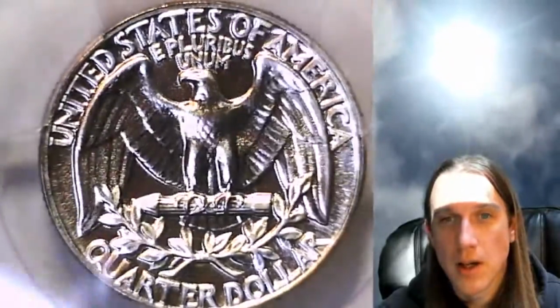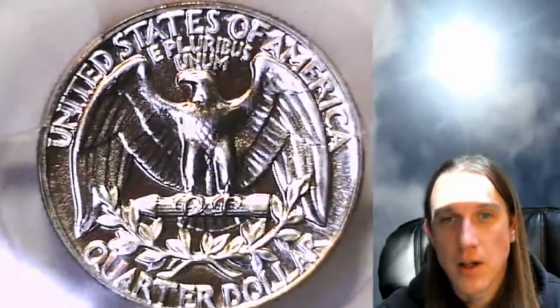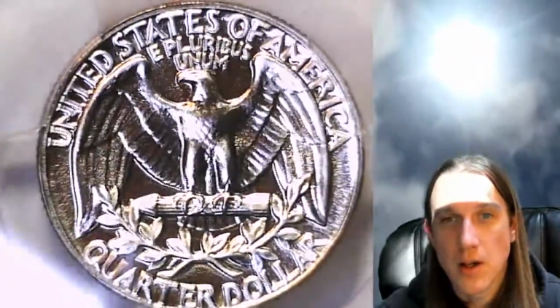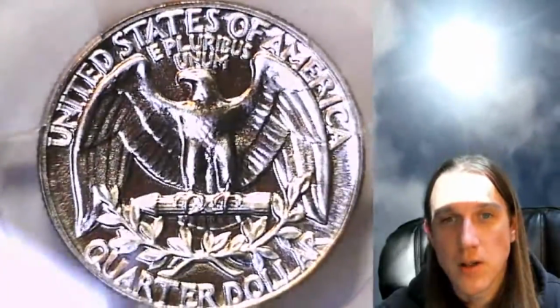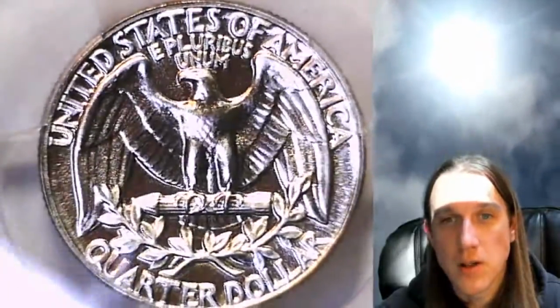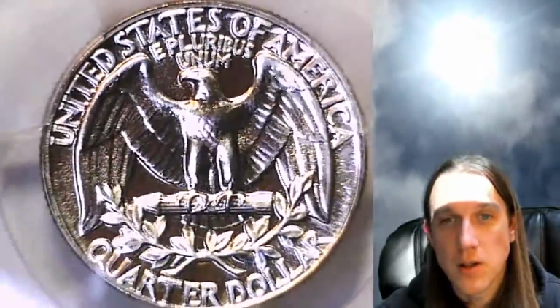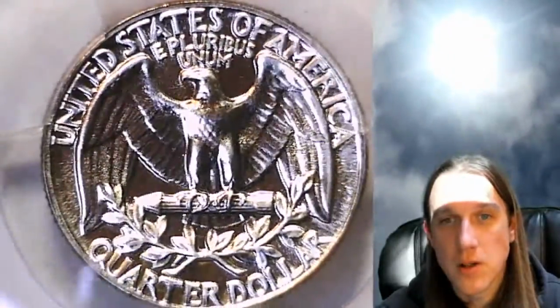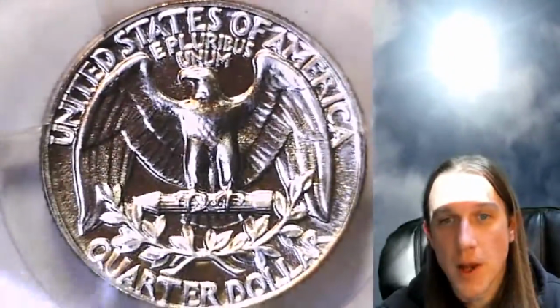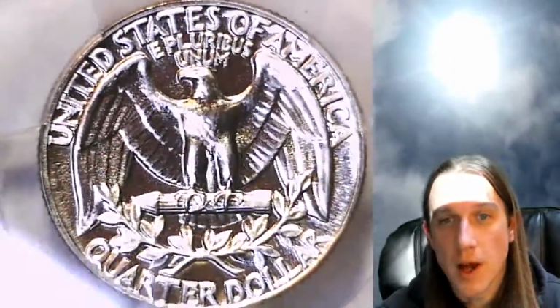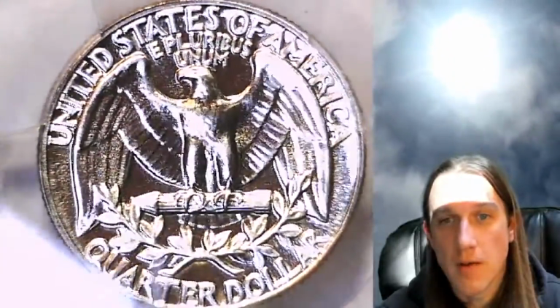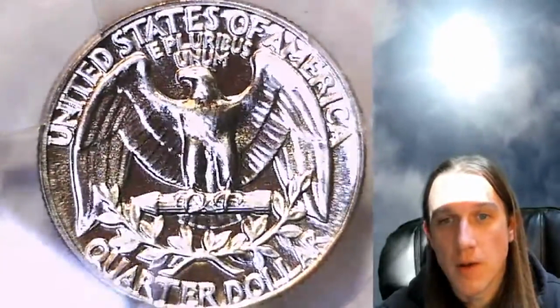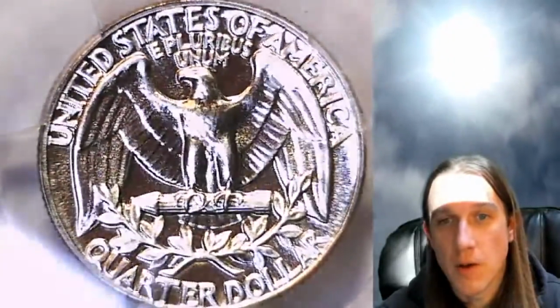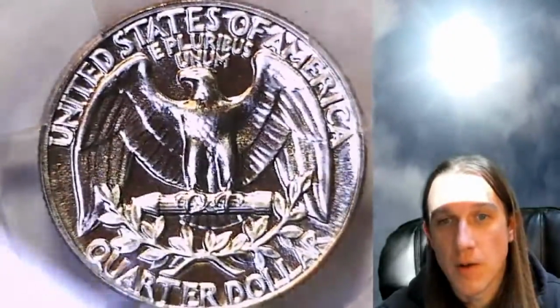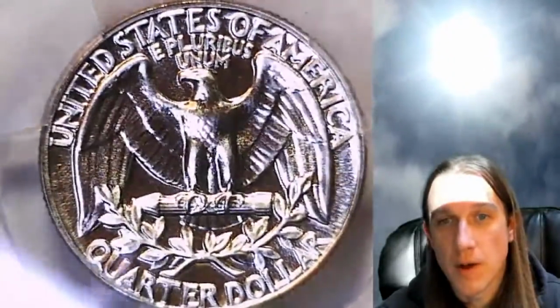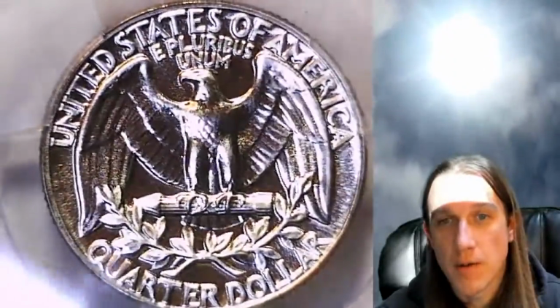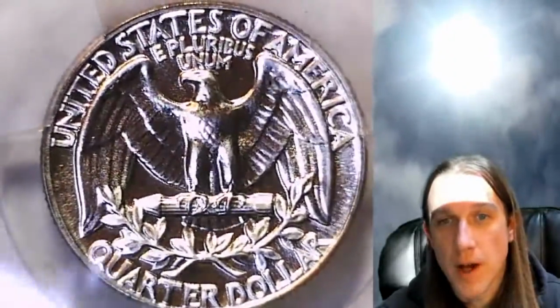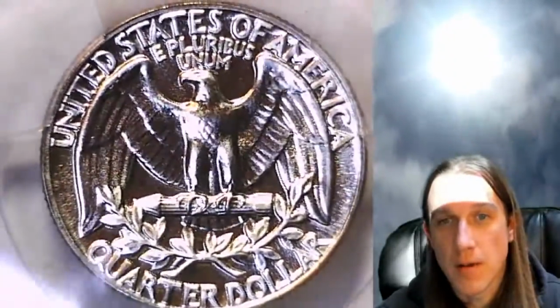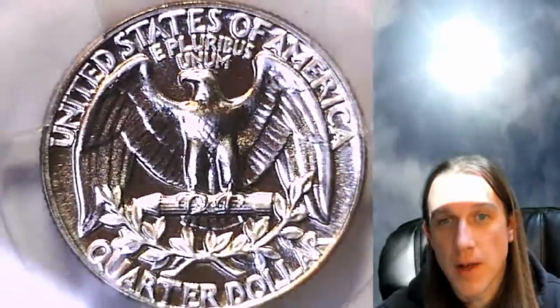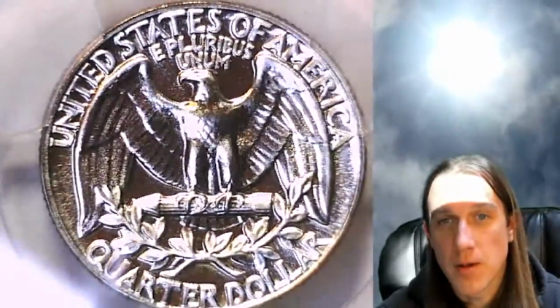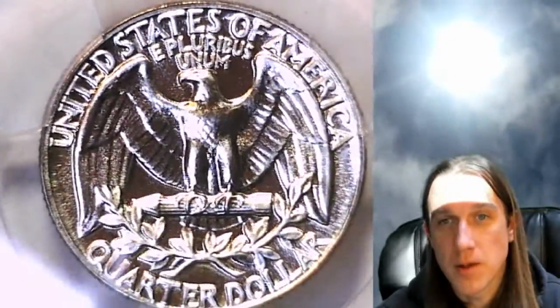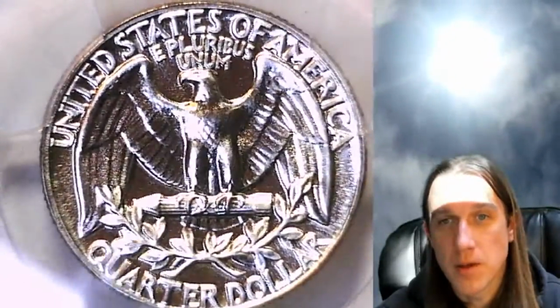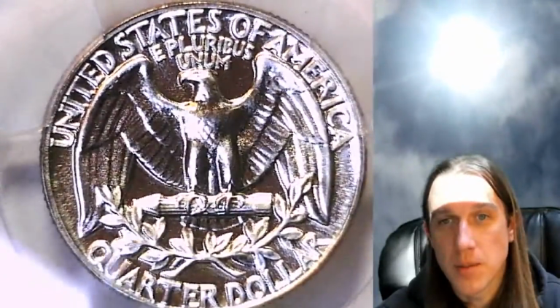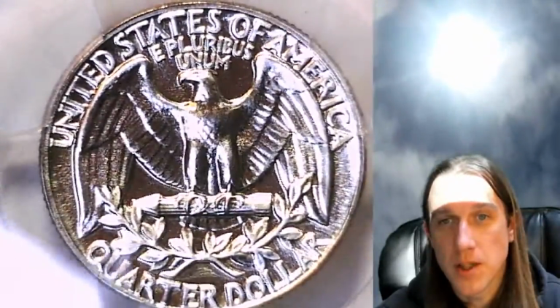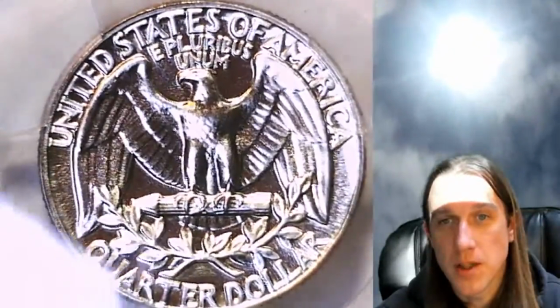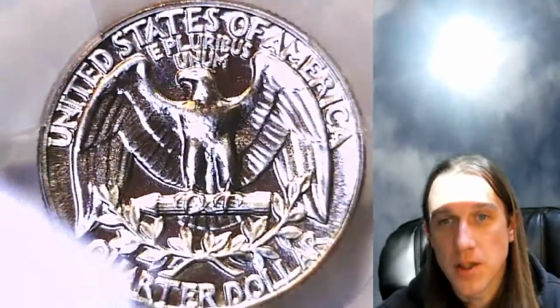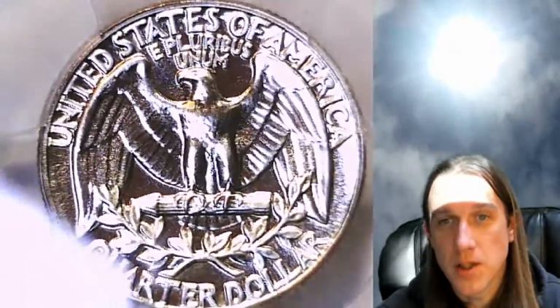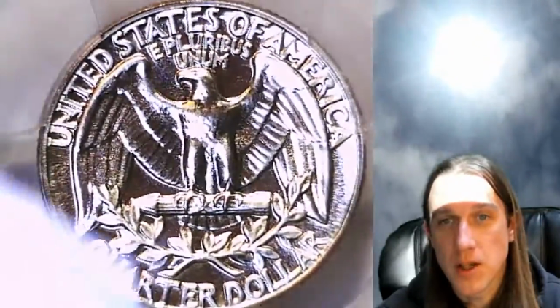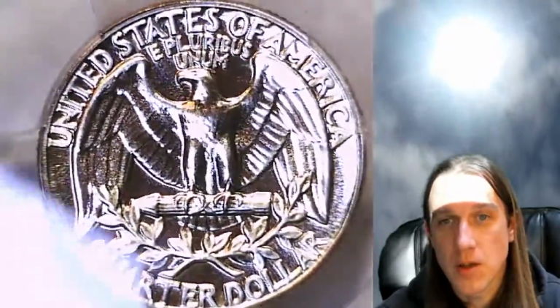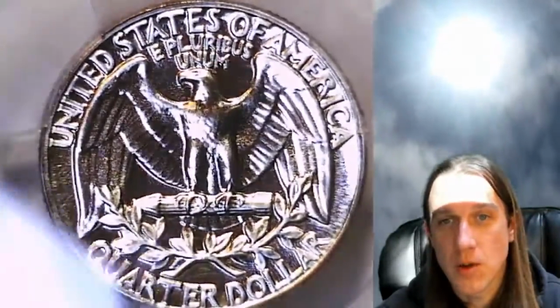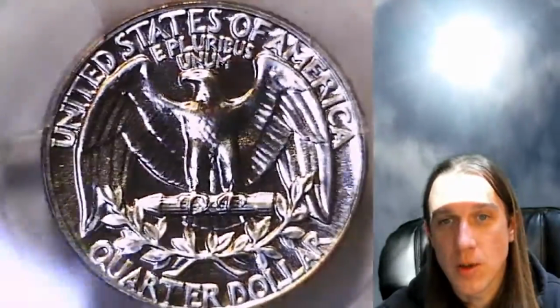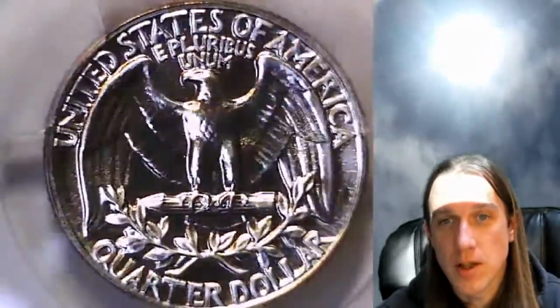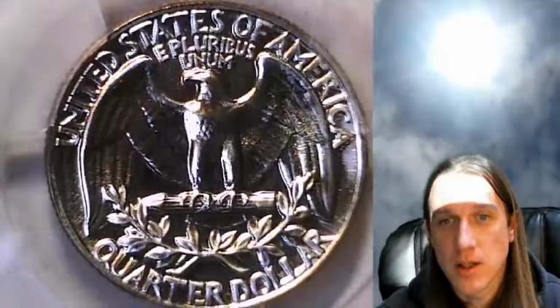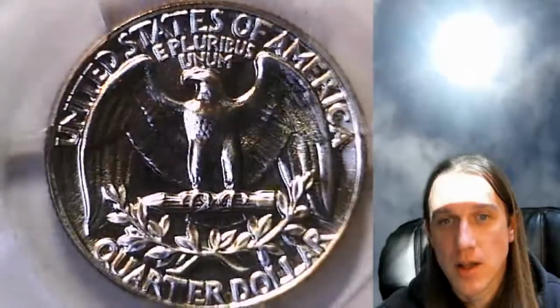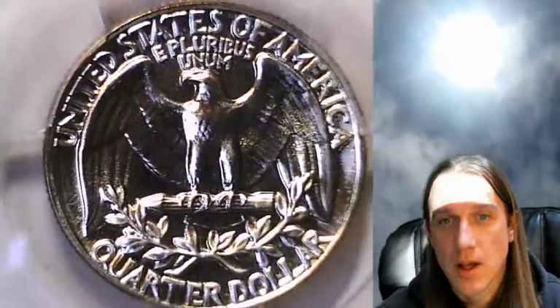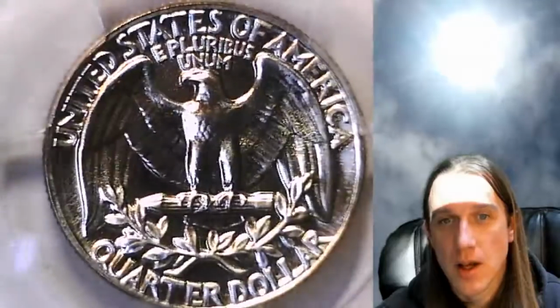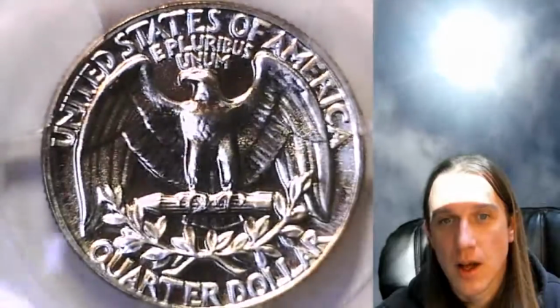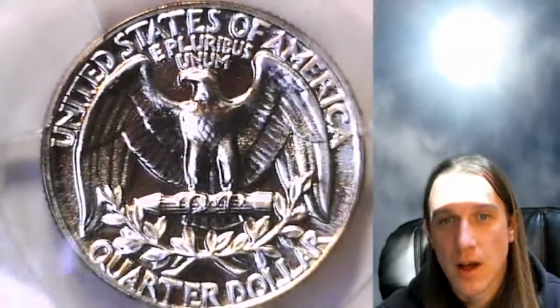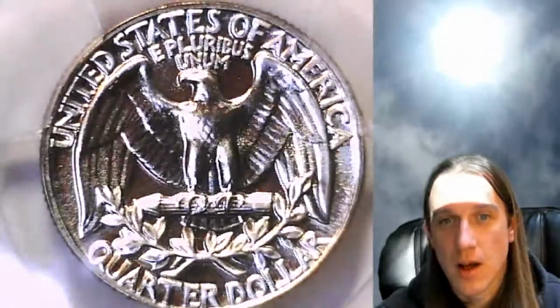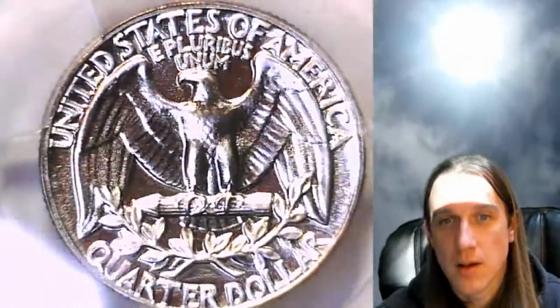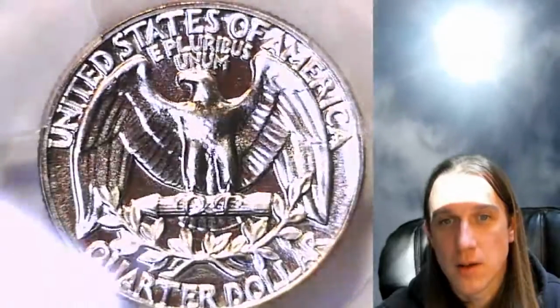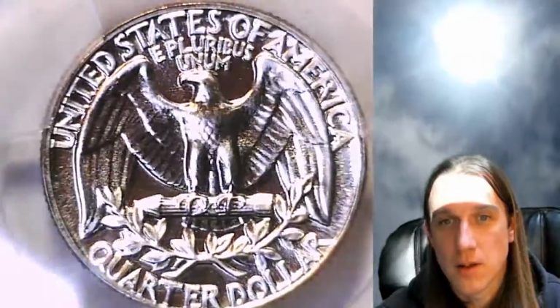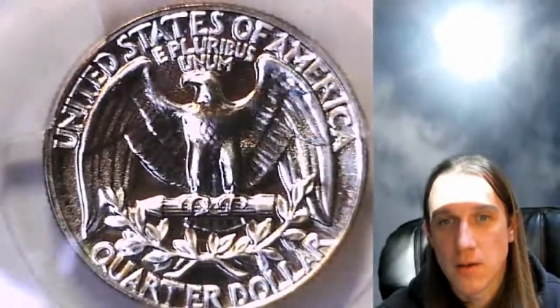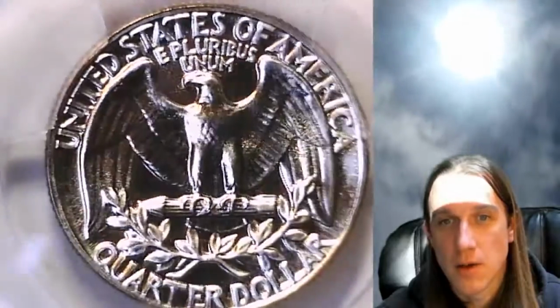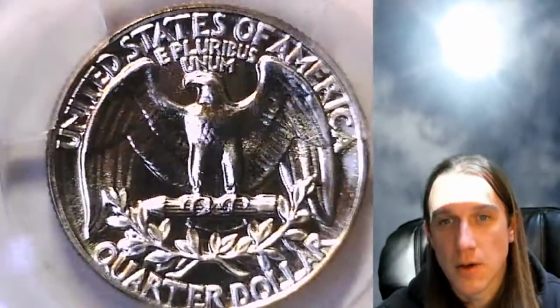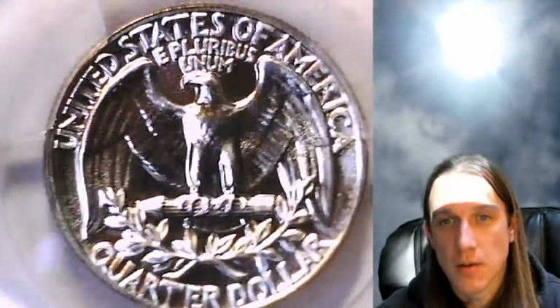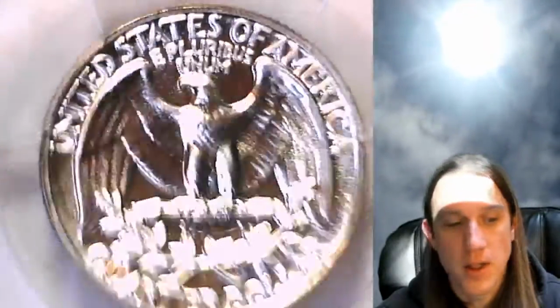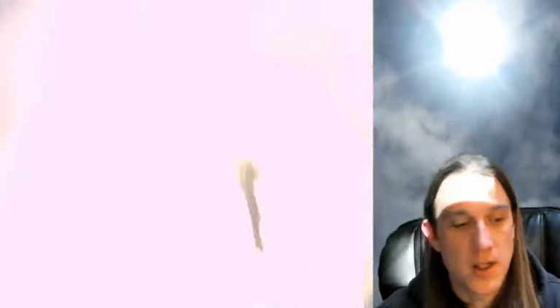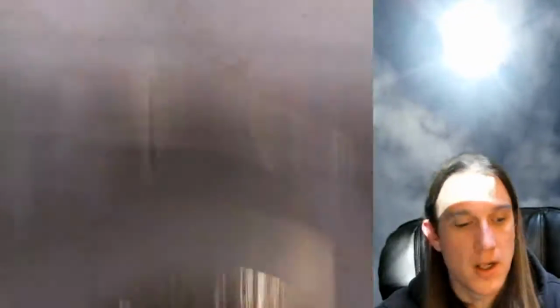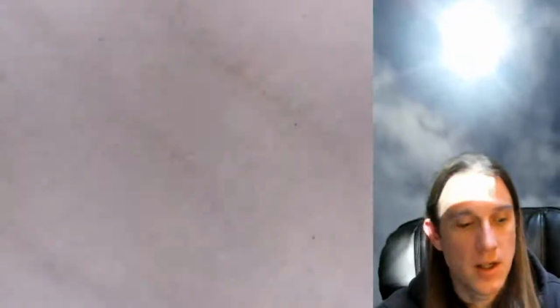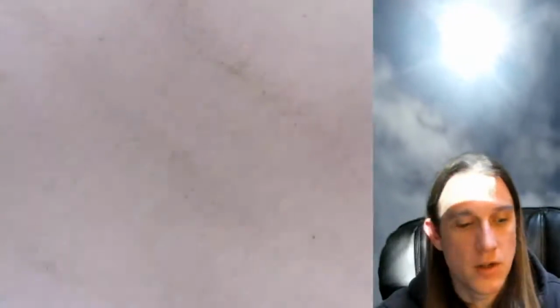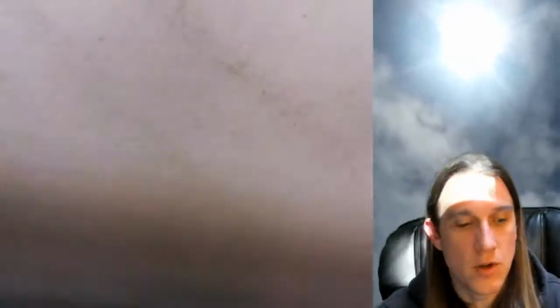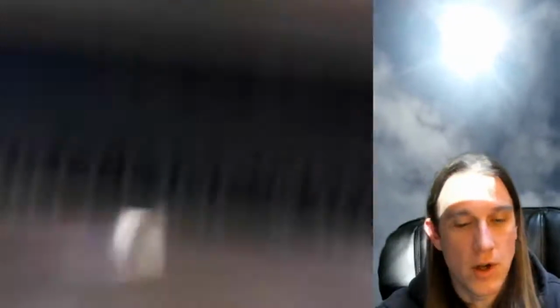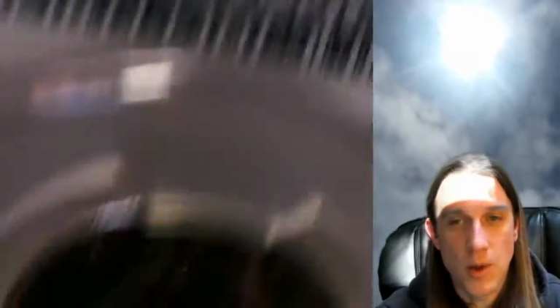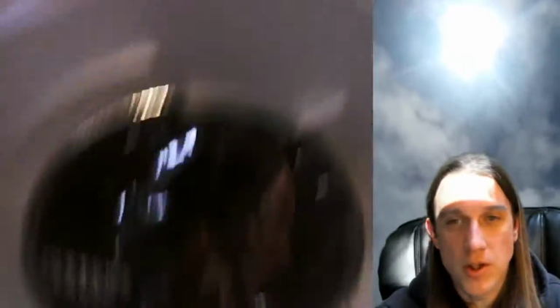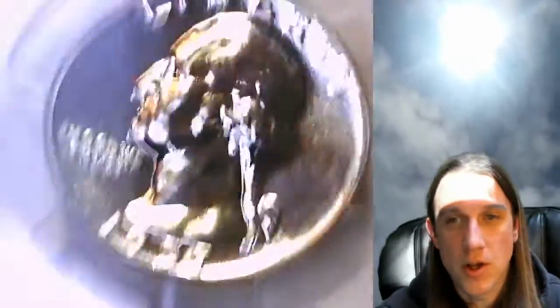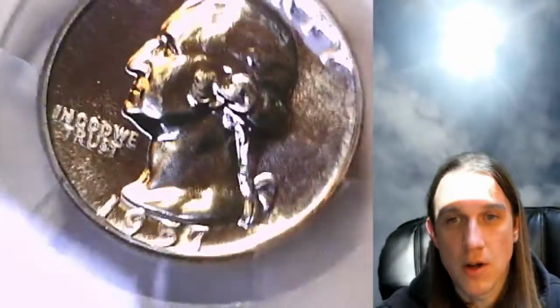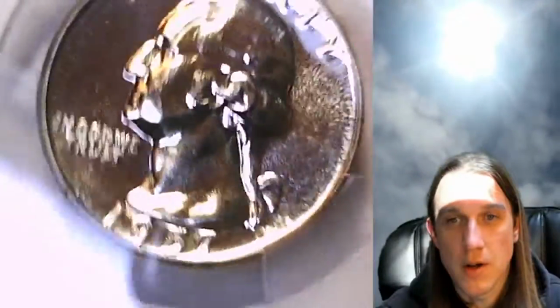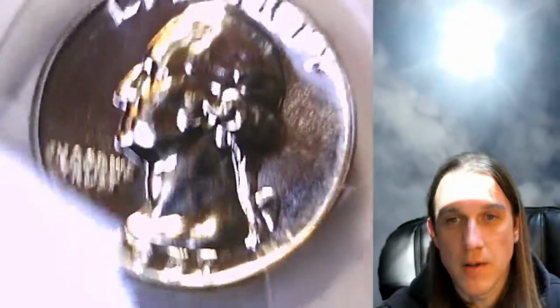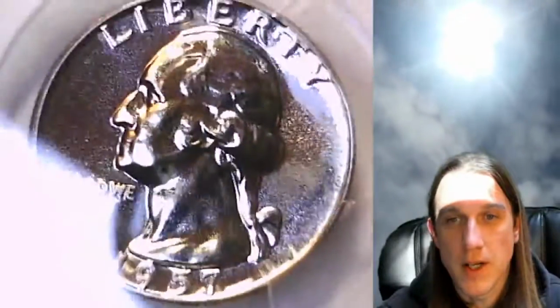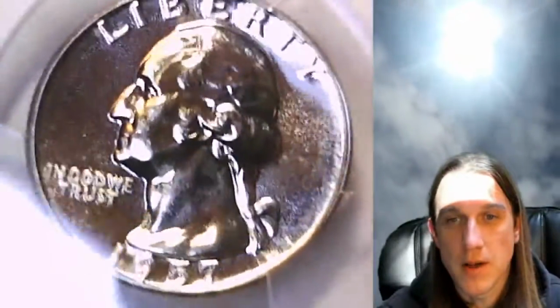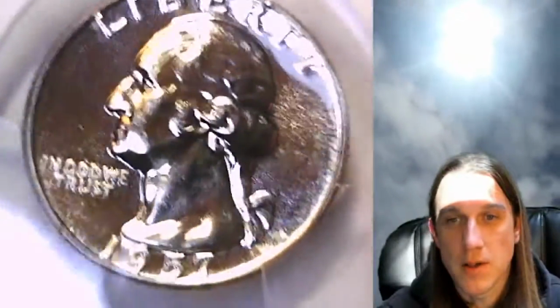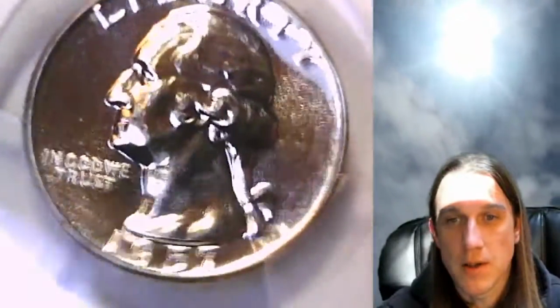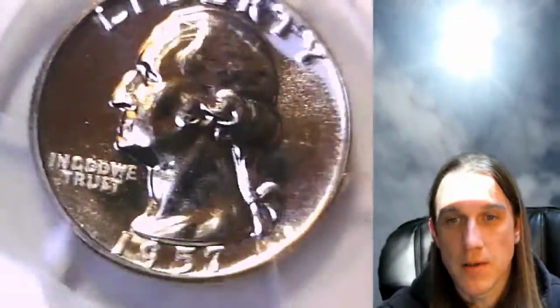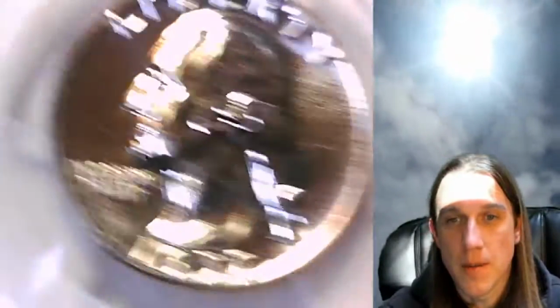Here on YouTube I have over 5000 PCGS coins, so feel free to enjoy watching all the videos of them.